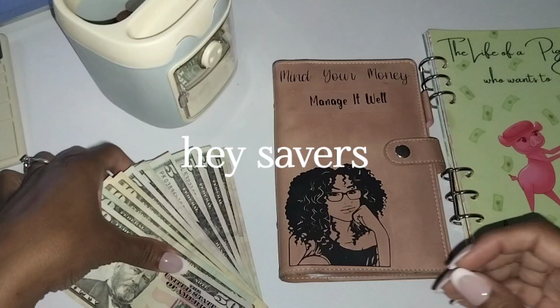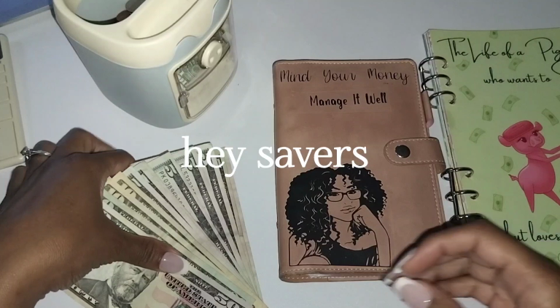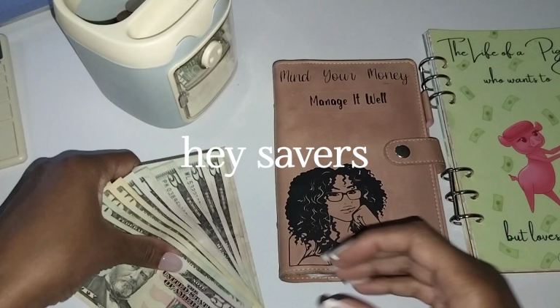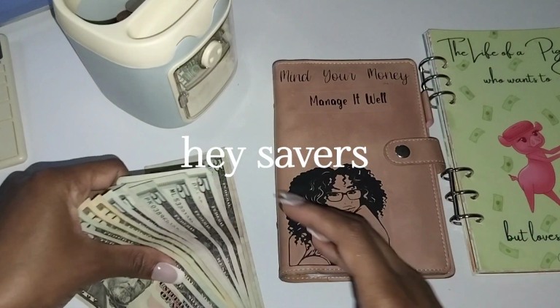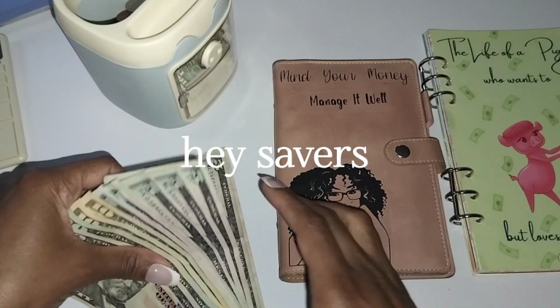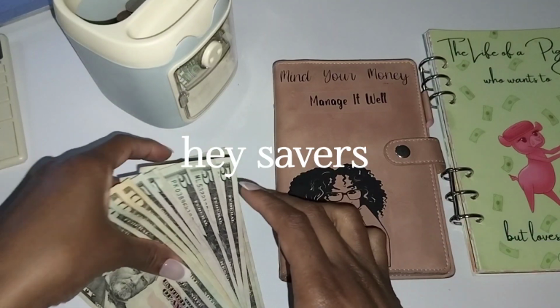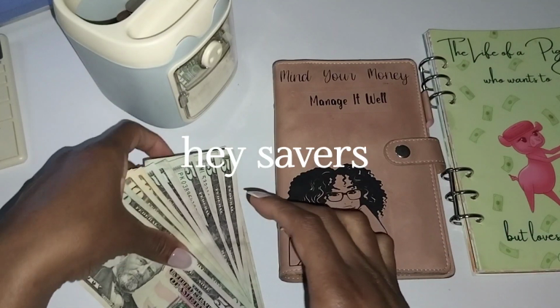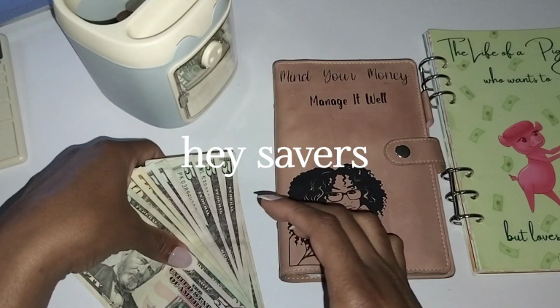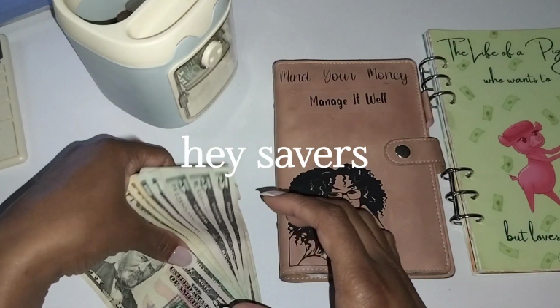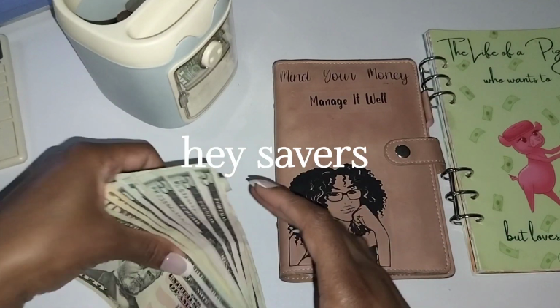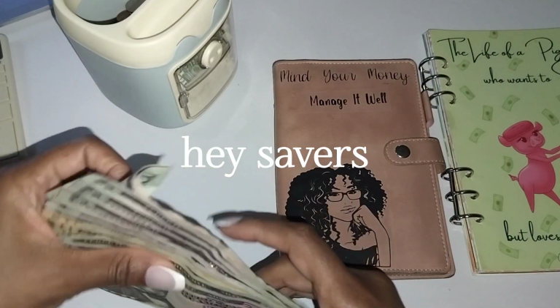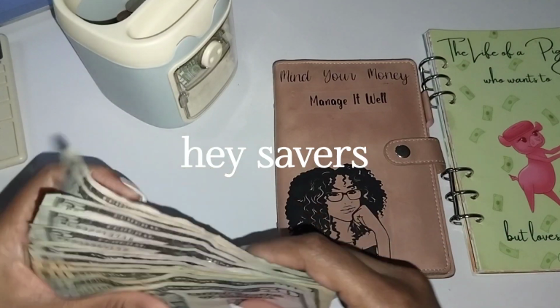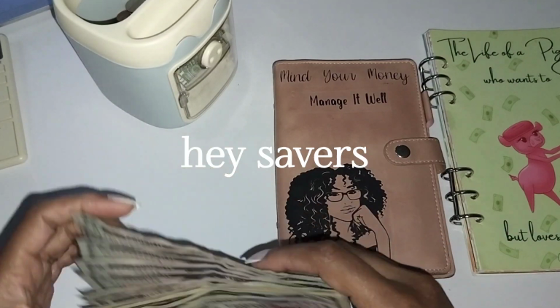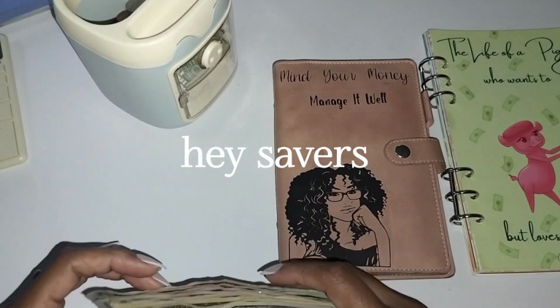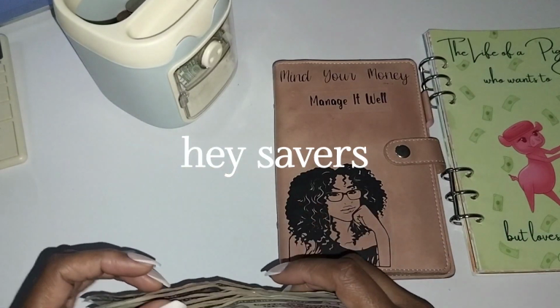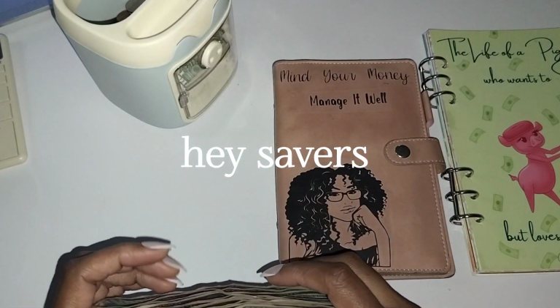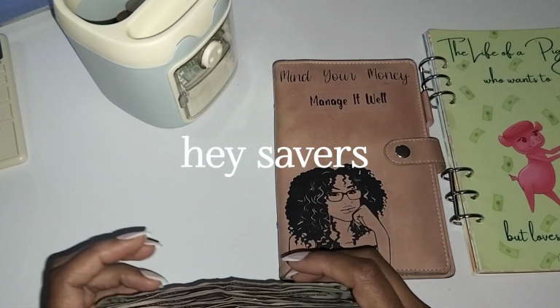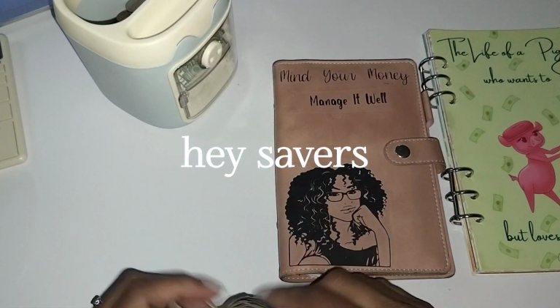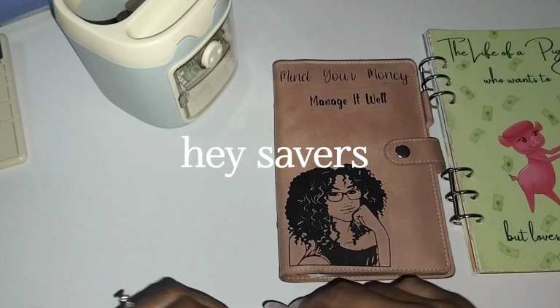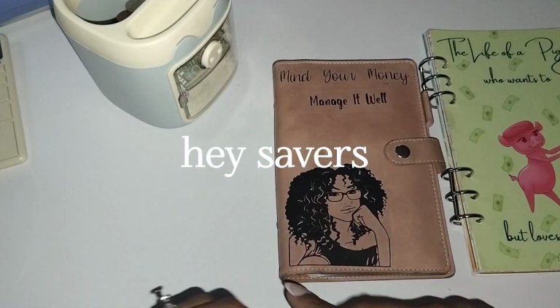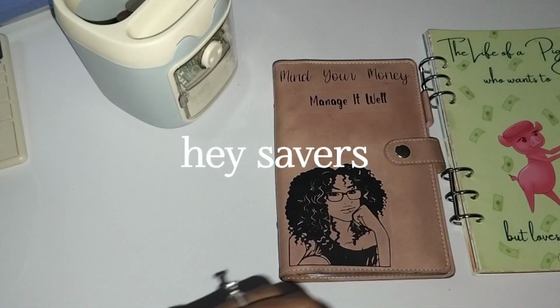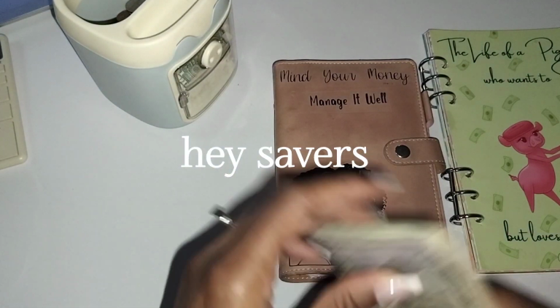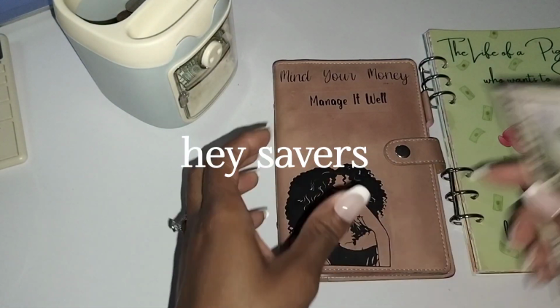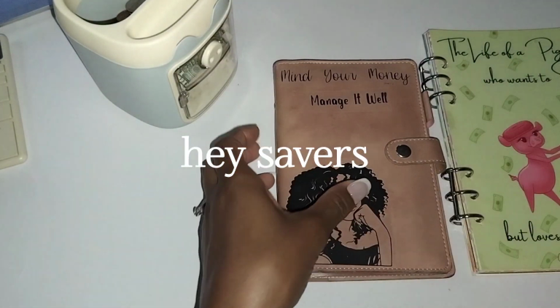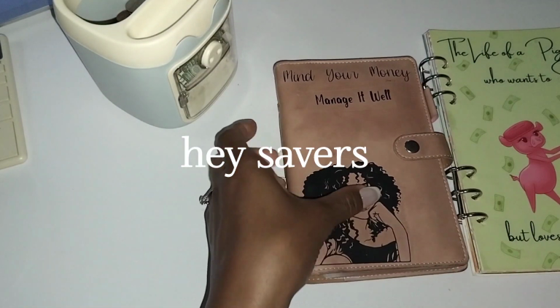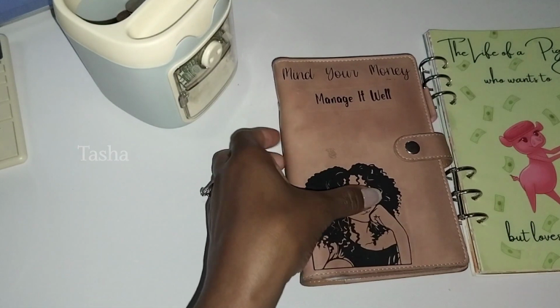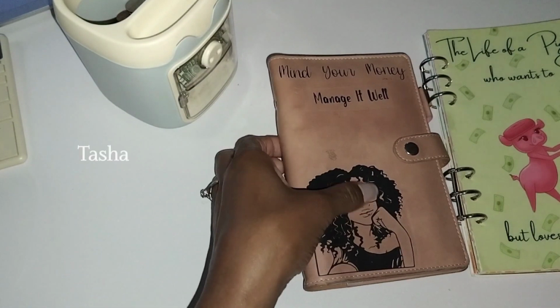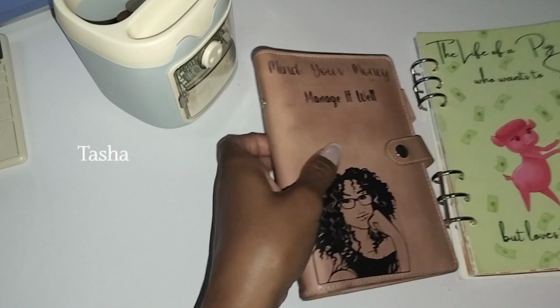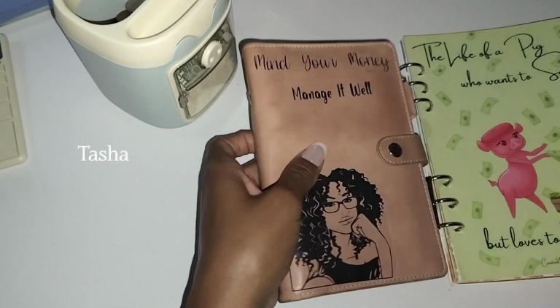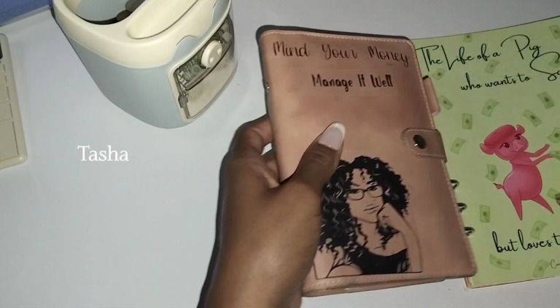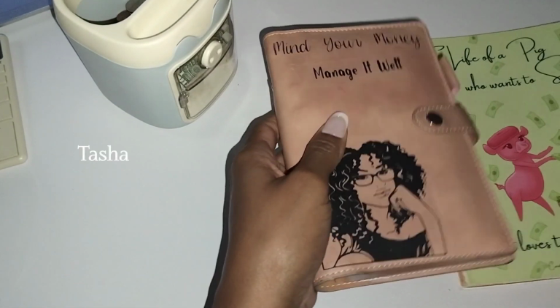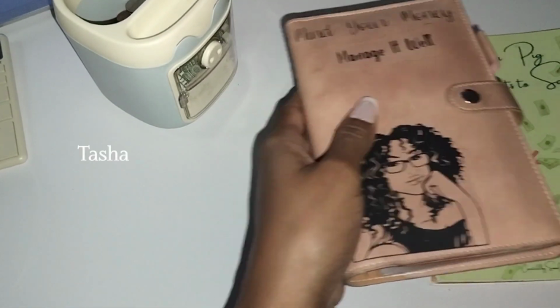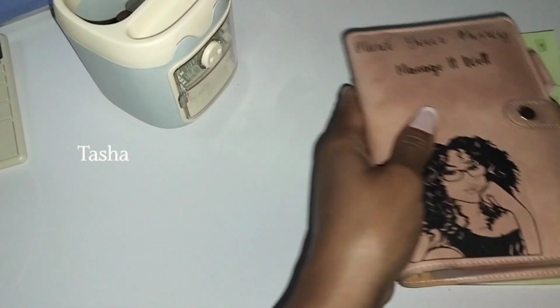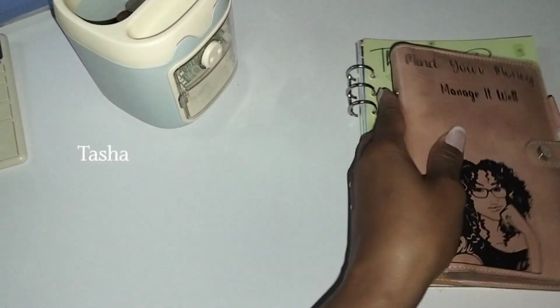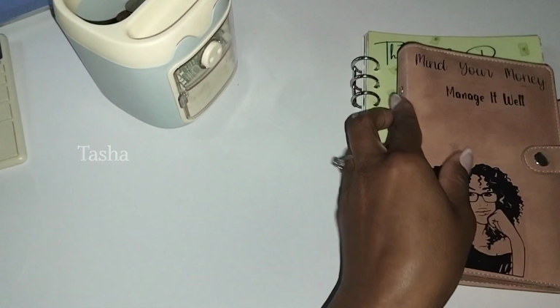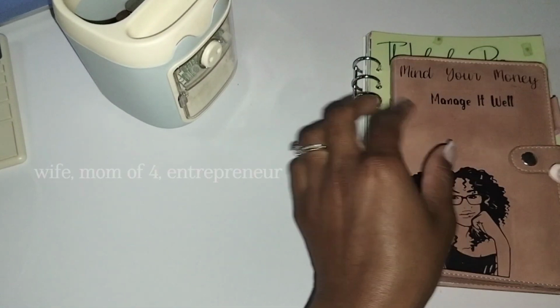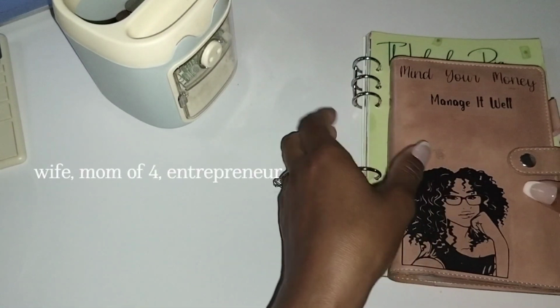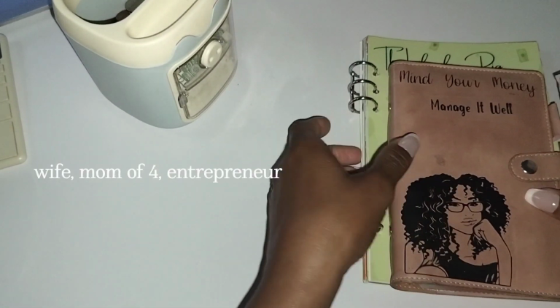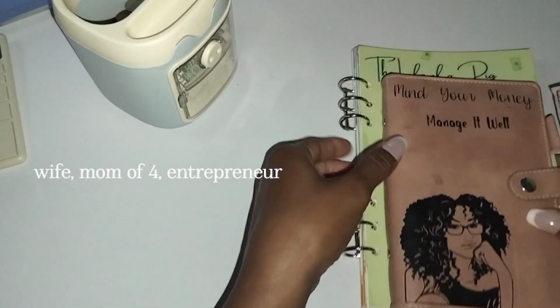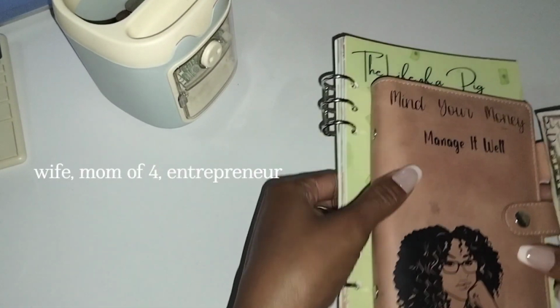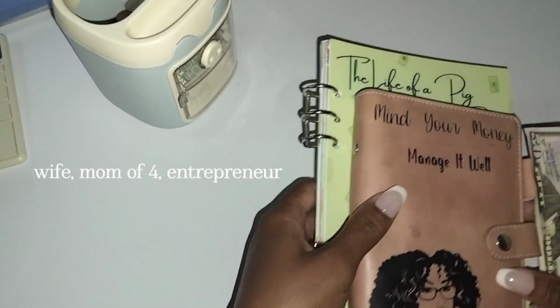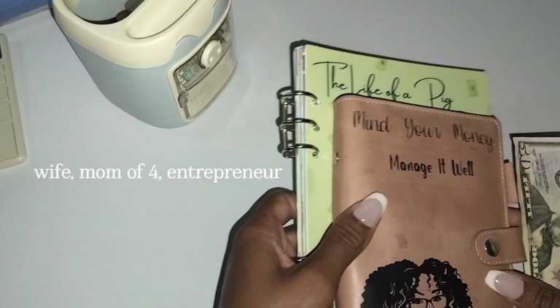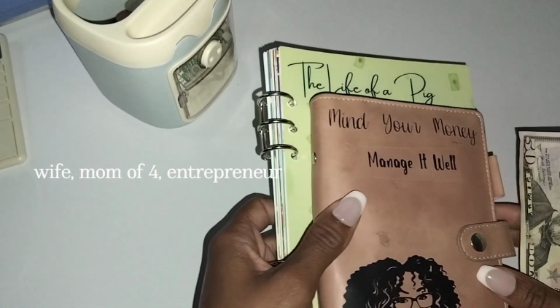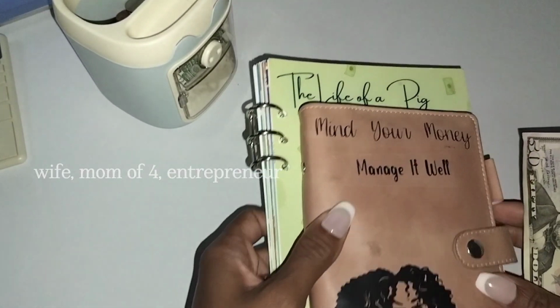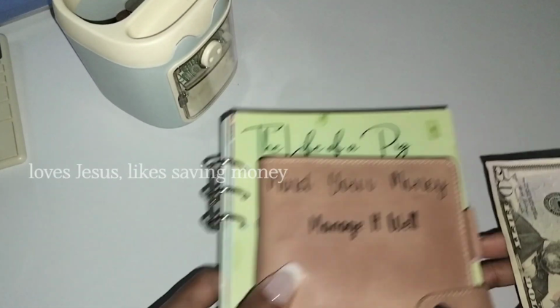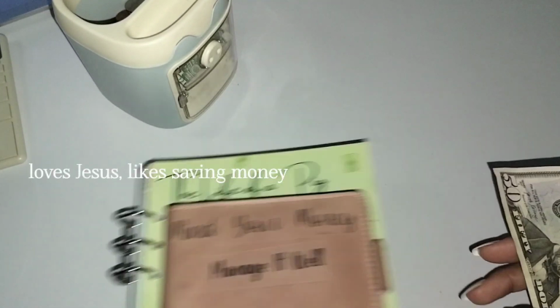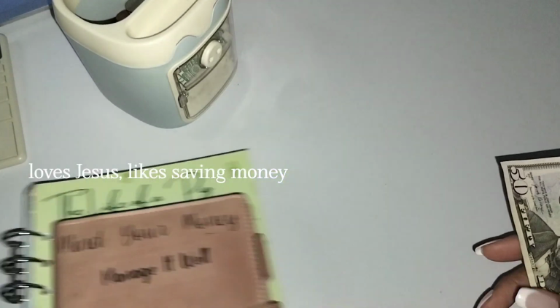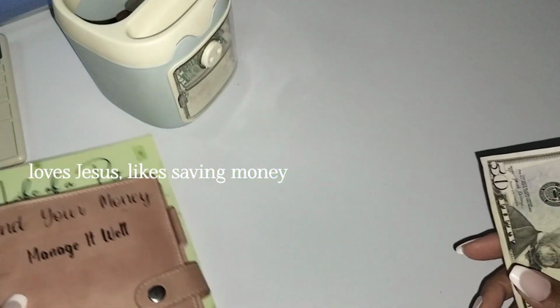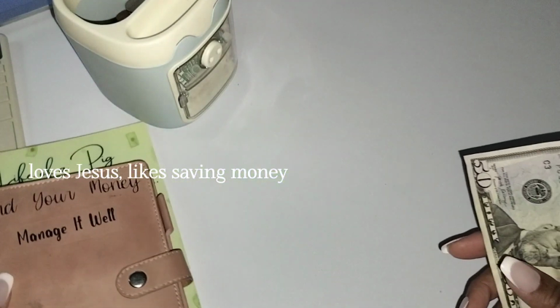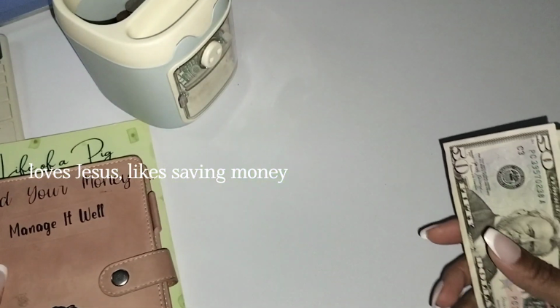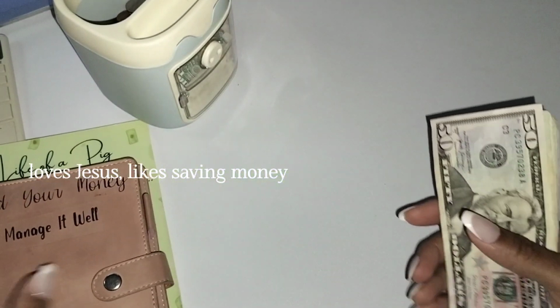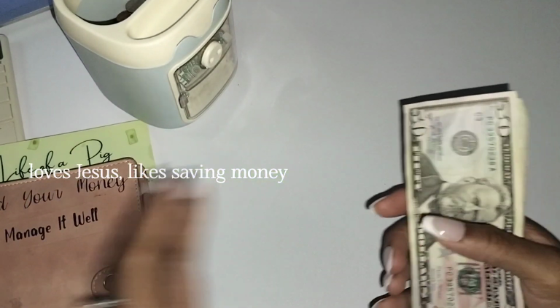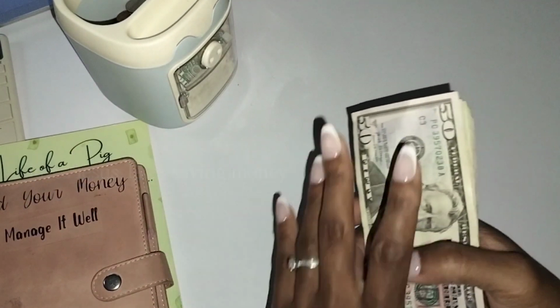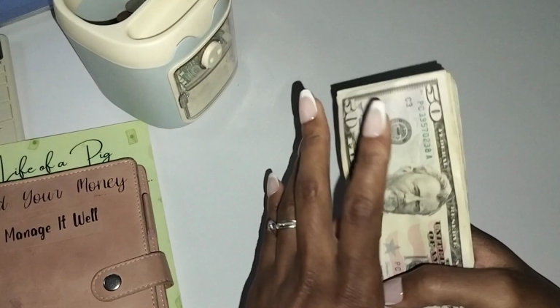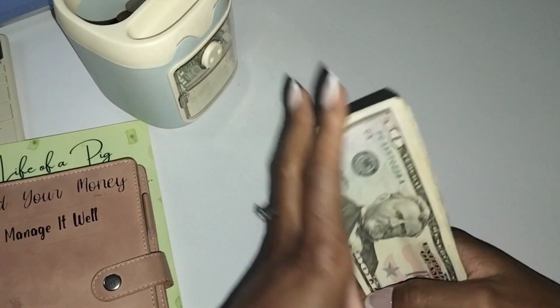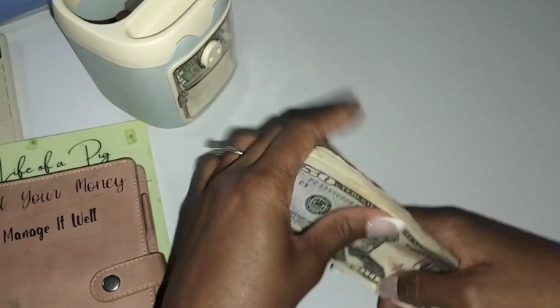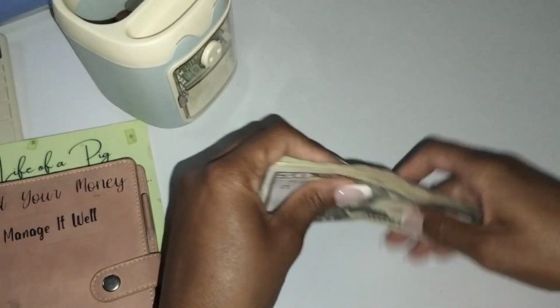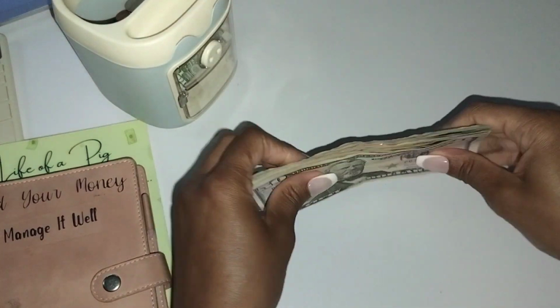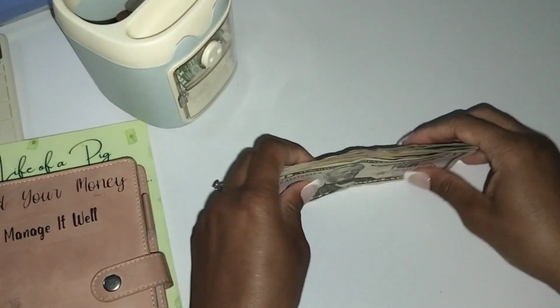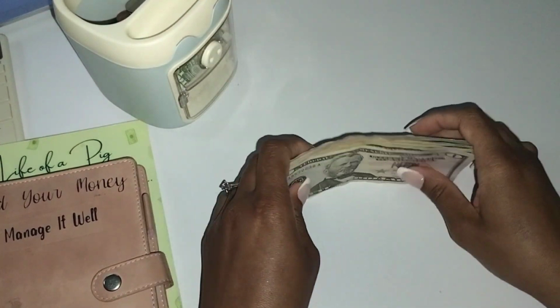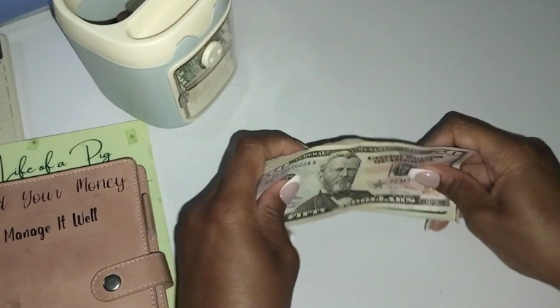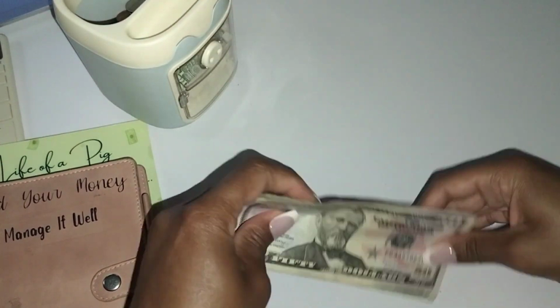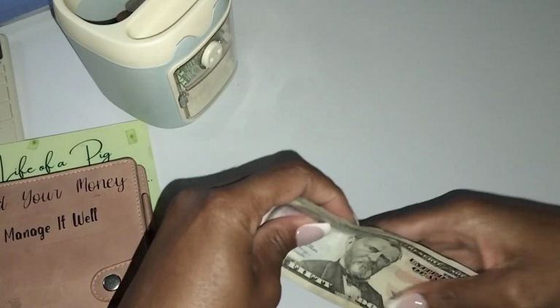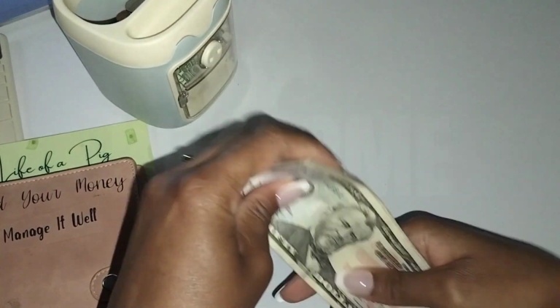Hey Savers, welcome back to the channel. It is a rainy day, but we're going to do some savings challenges and I hope you stay tuned.